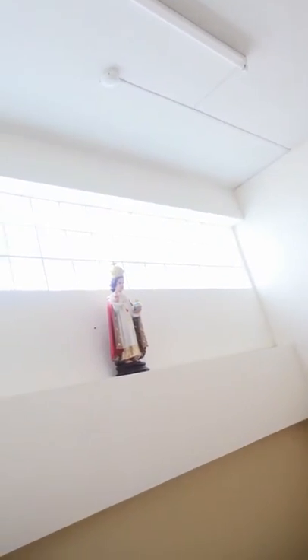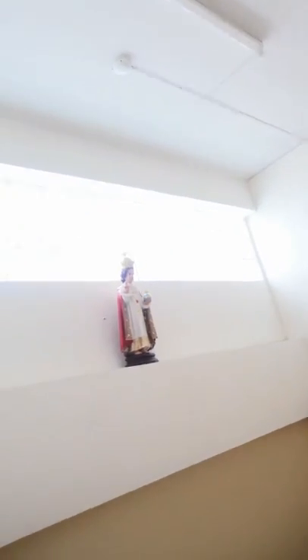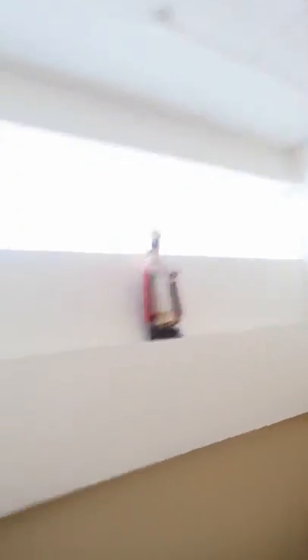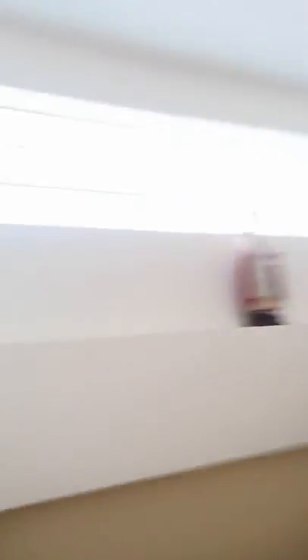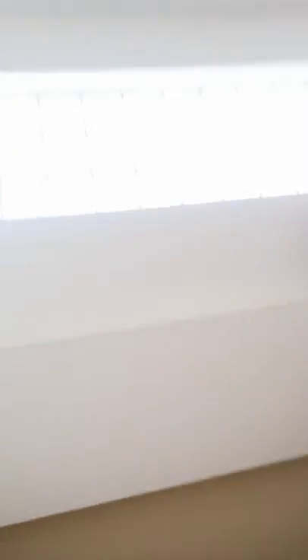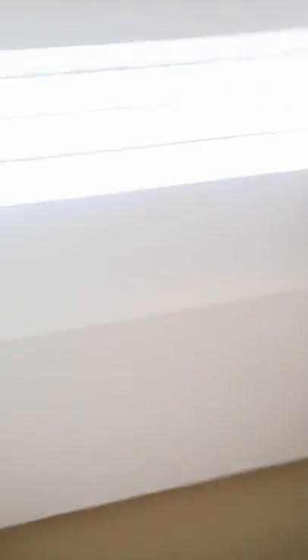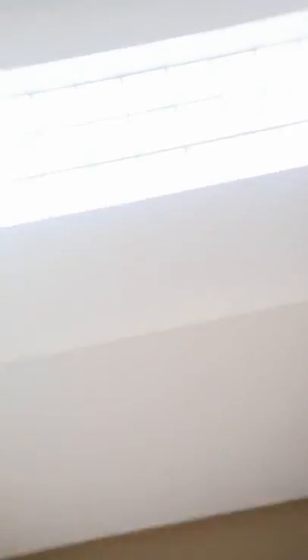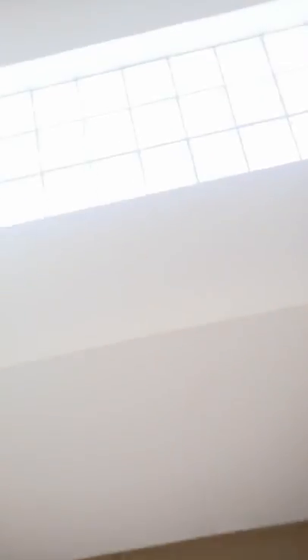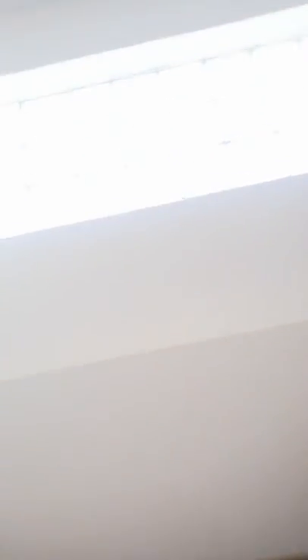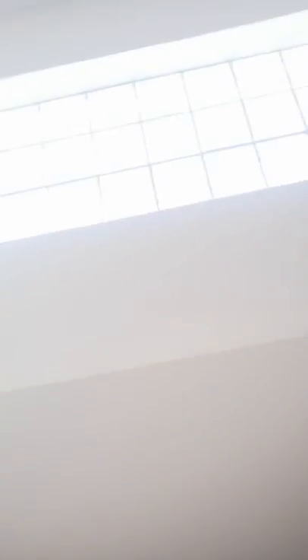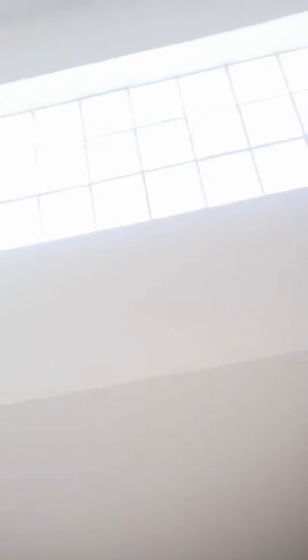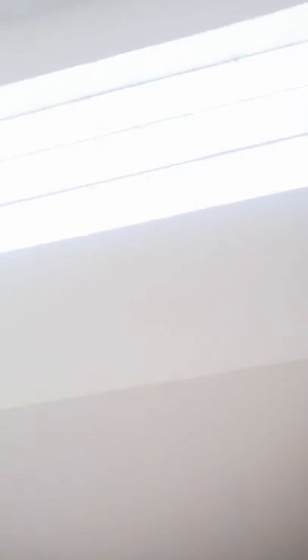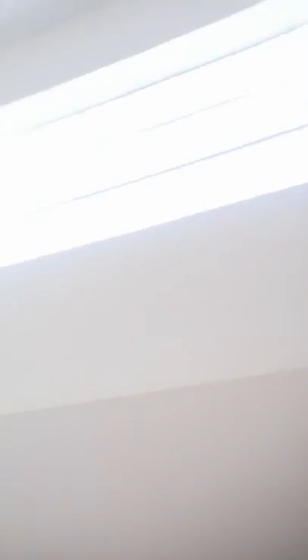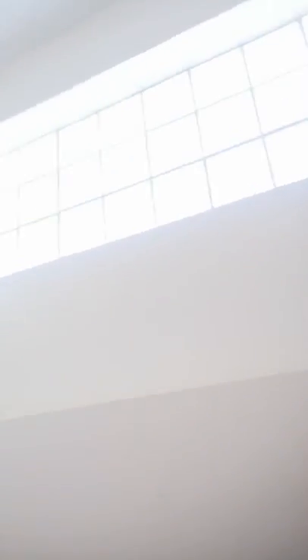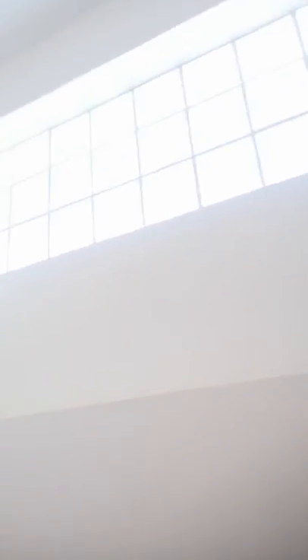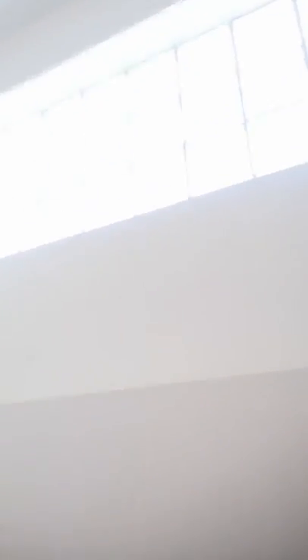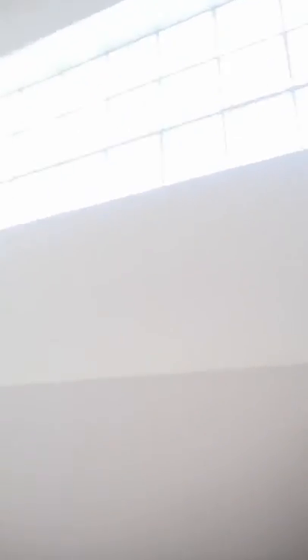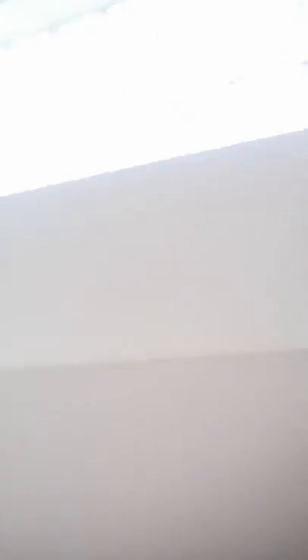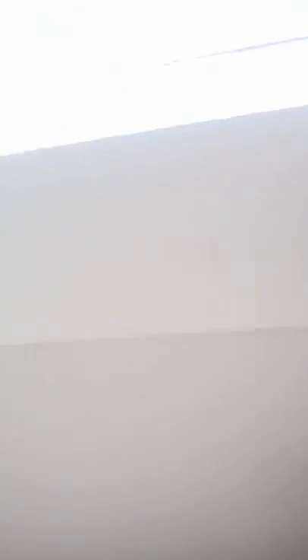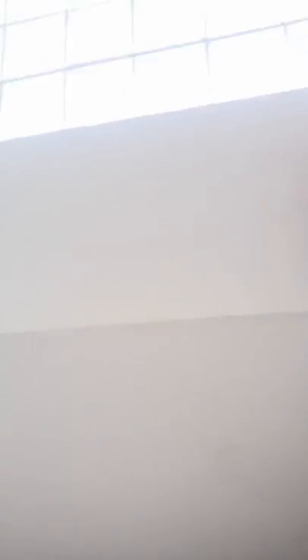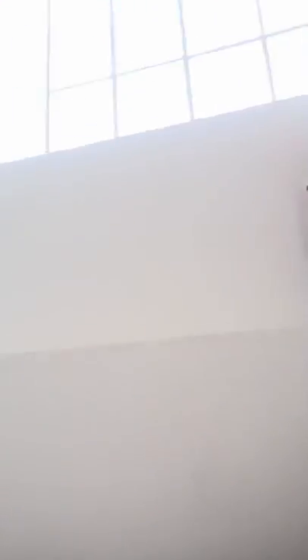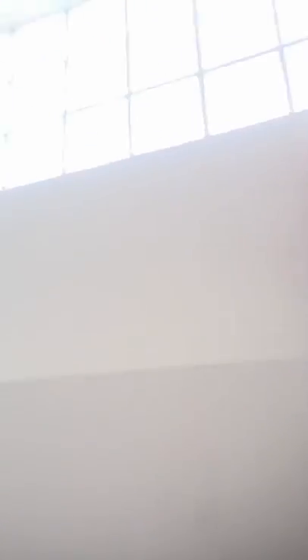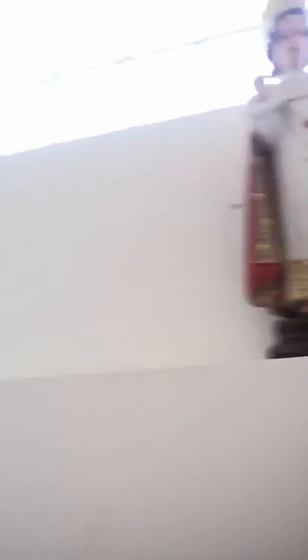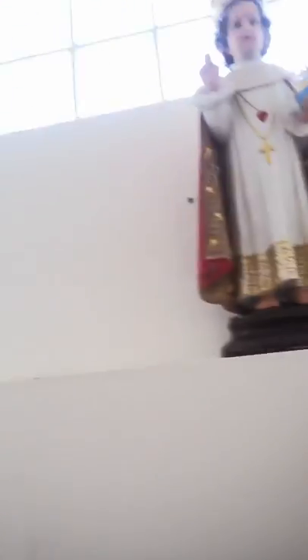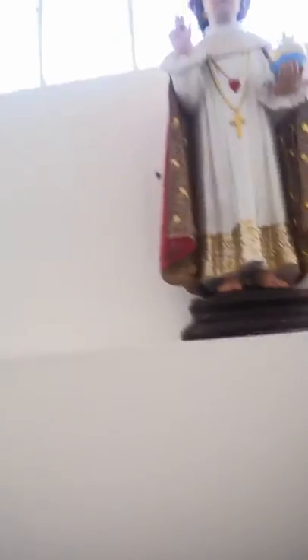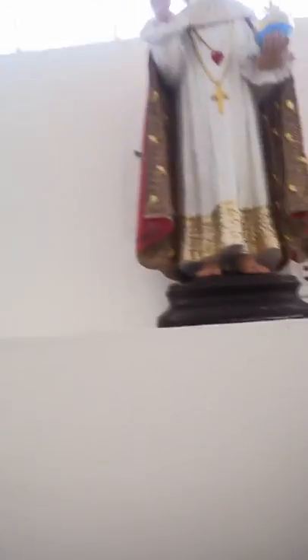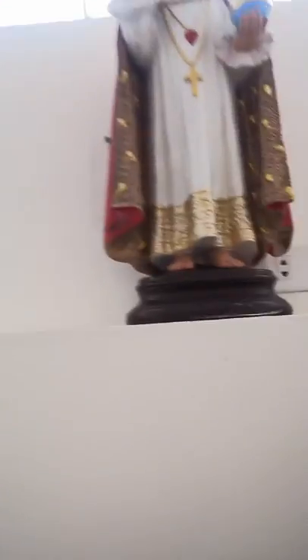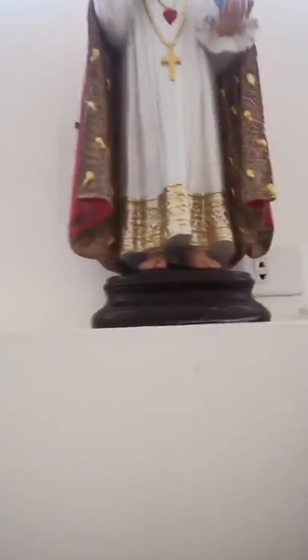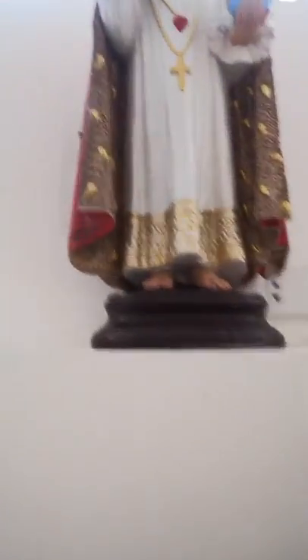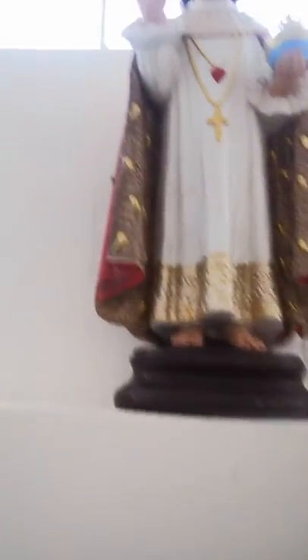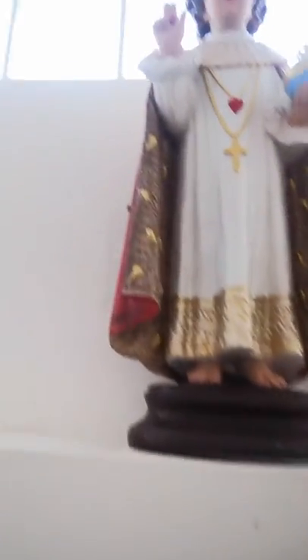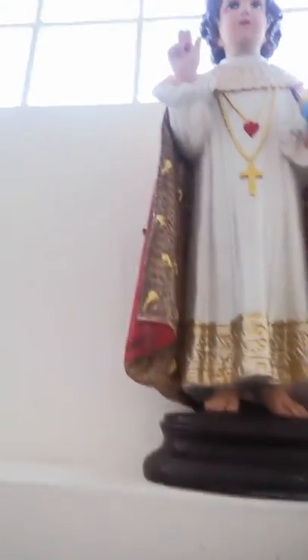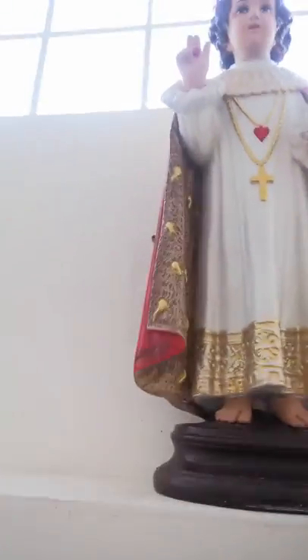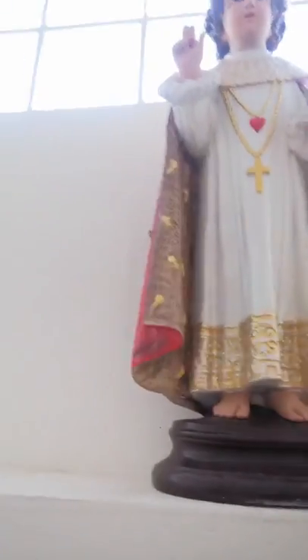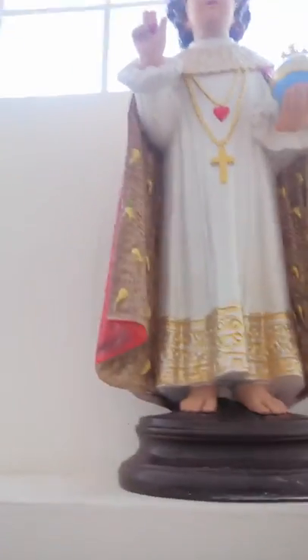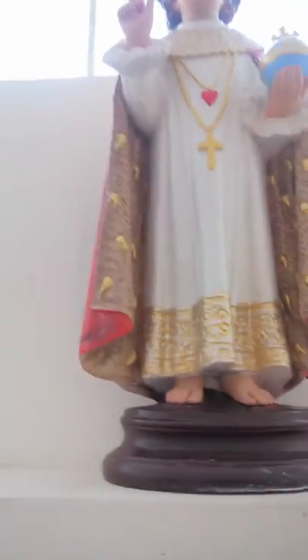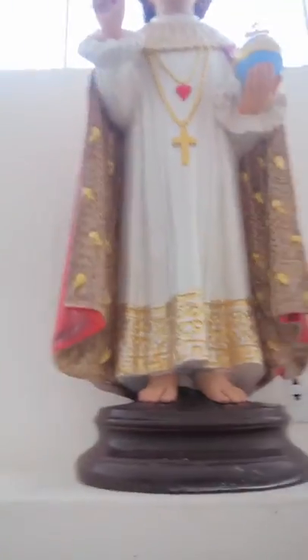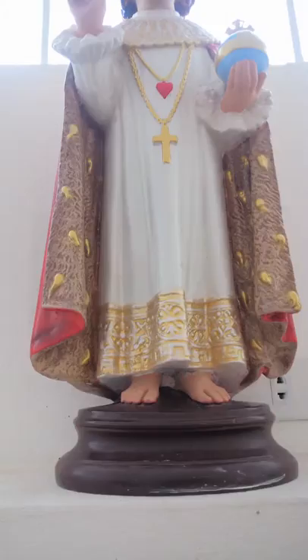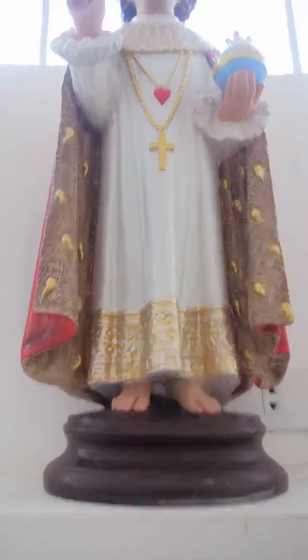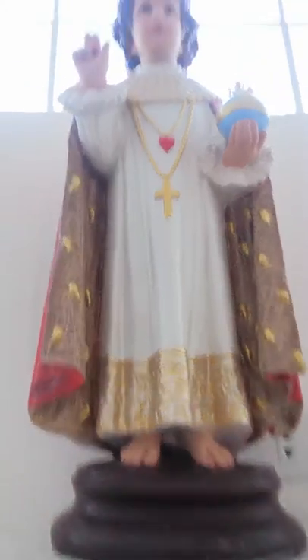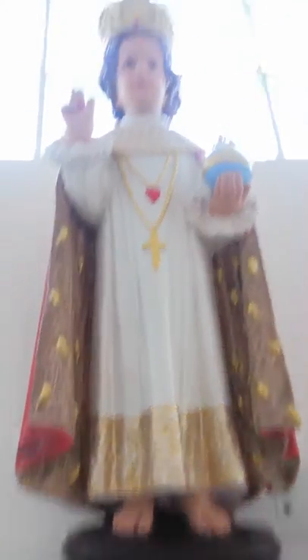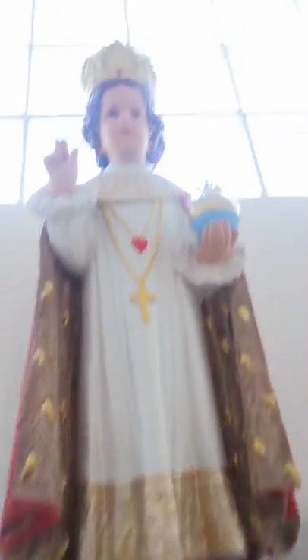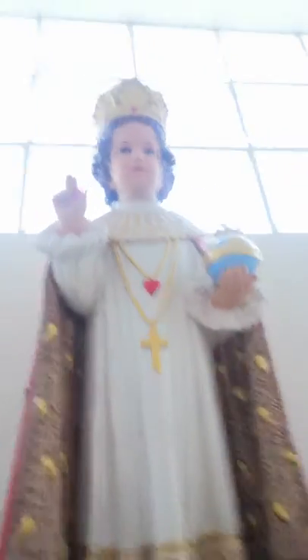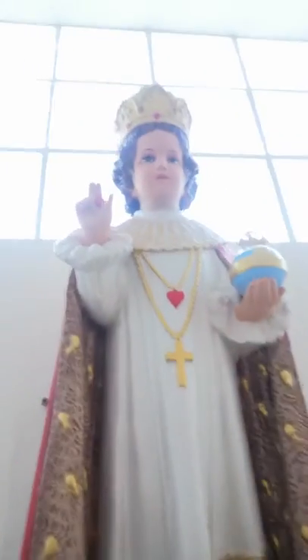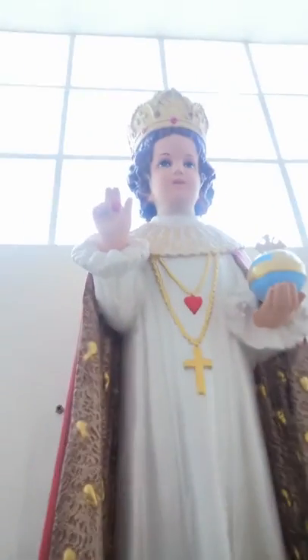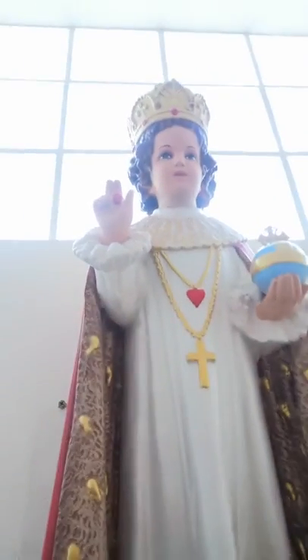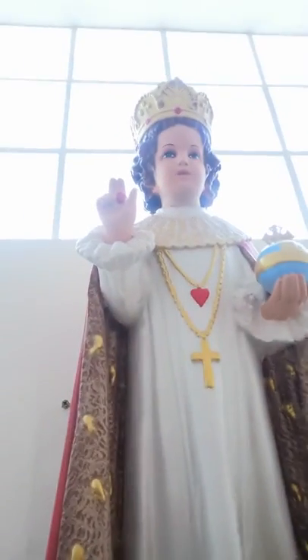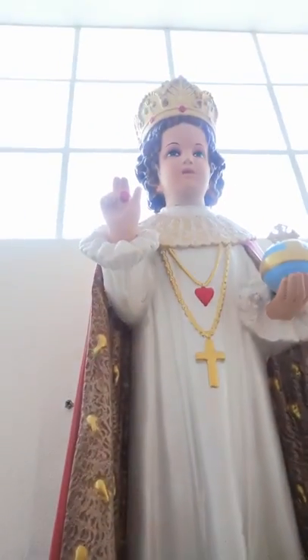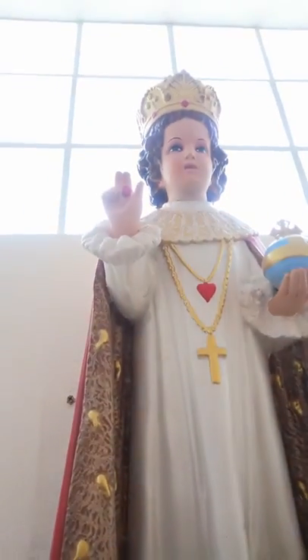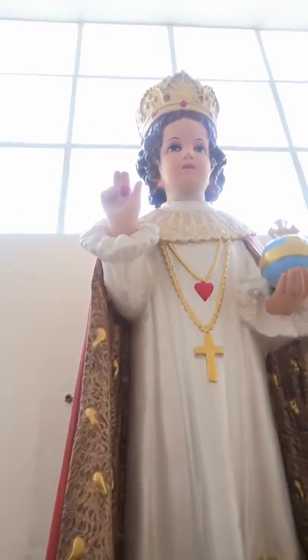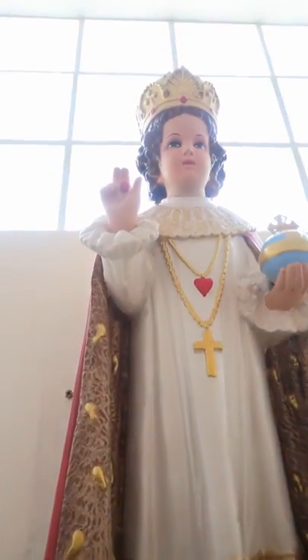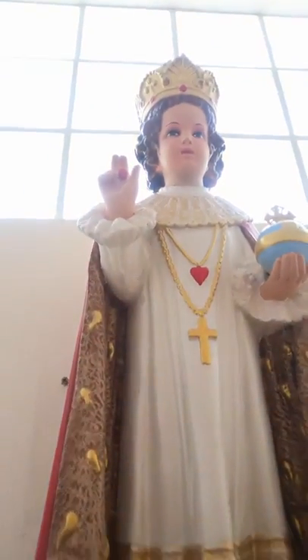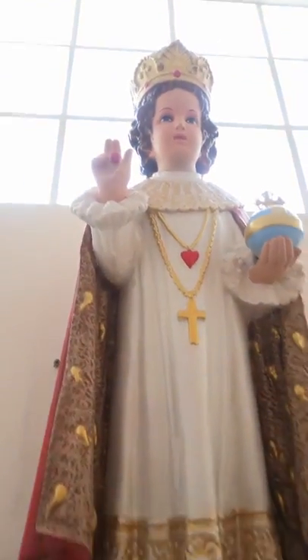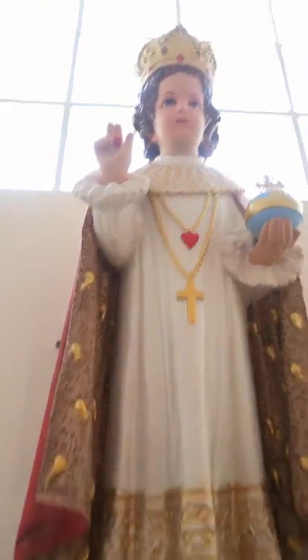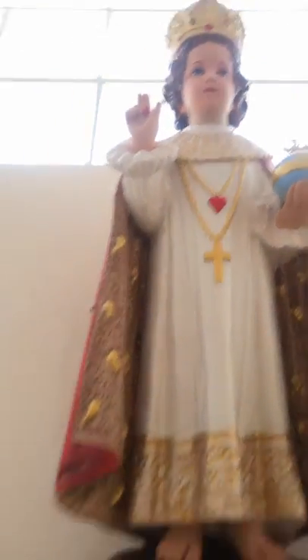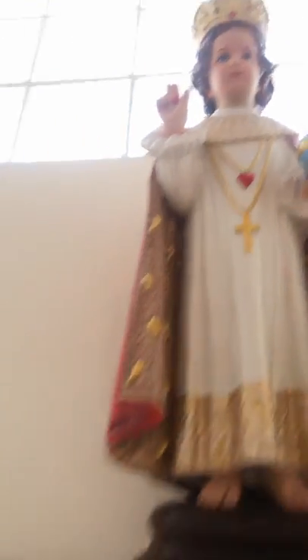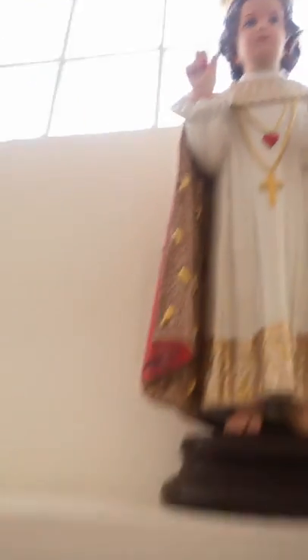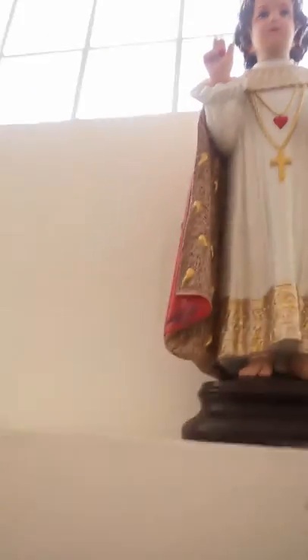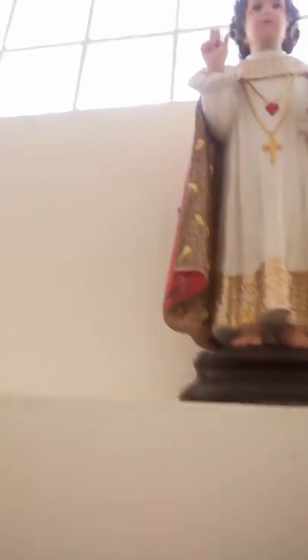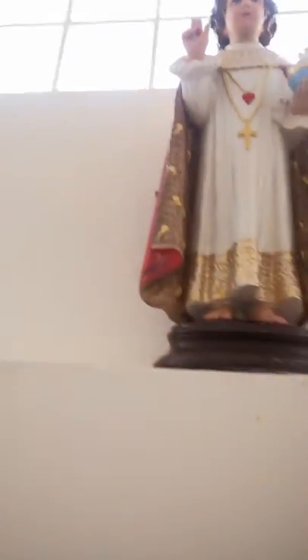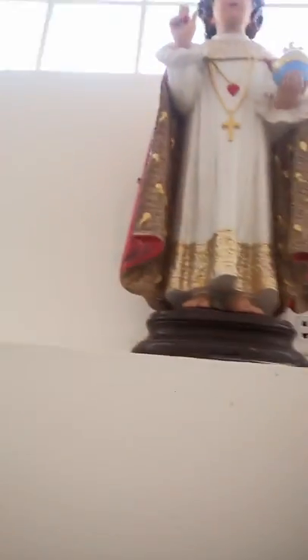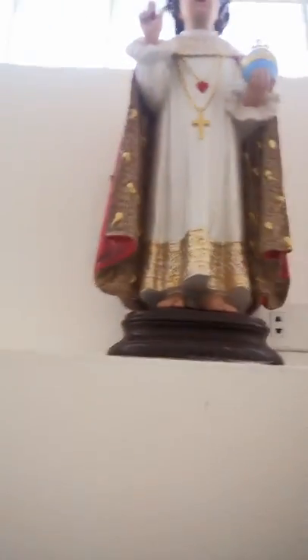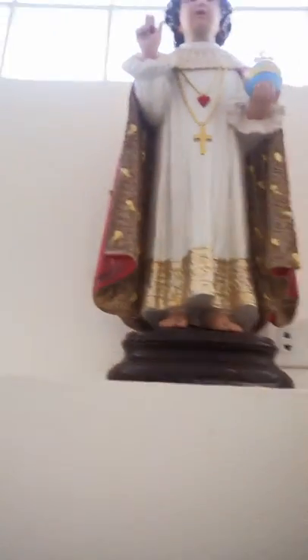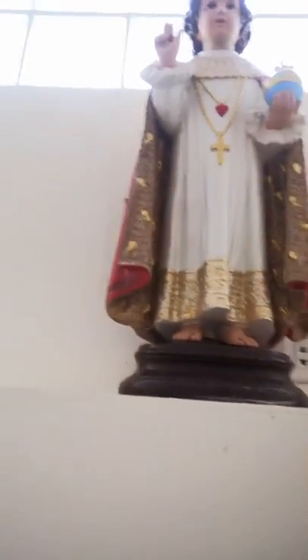Now we have an image here of the Child Jesus — something new here, of Prong of course.